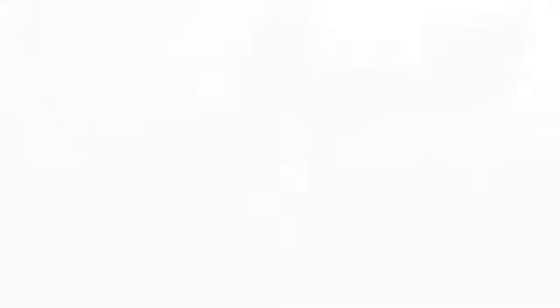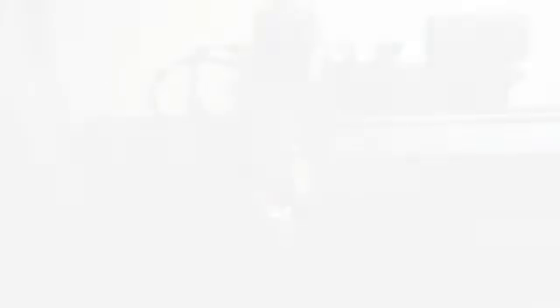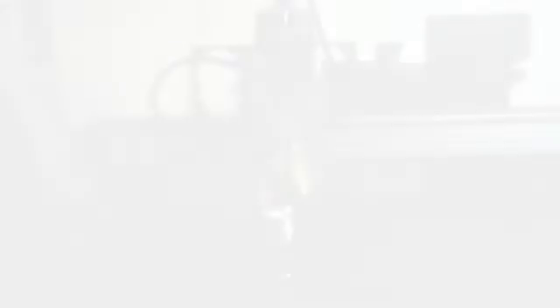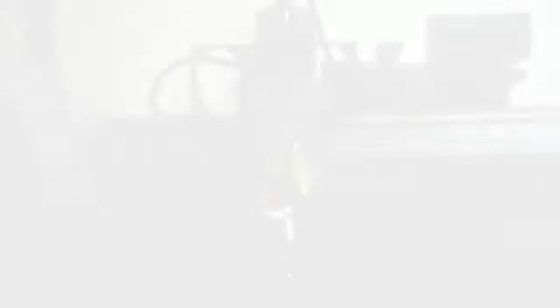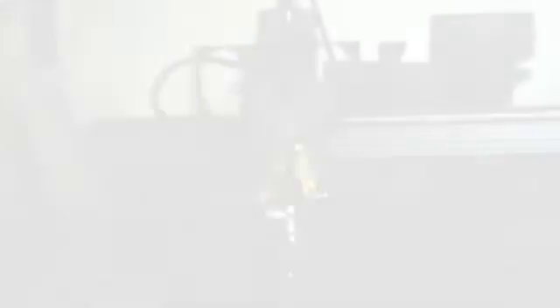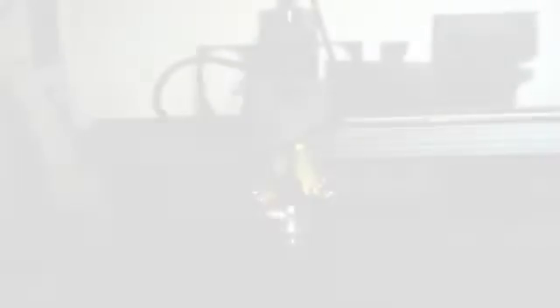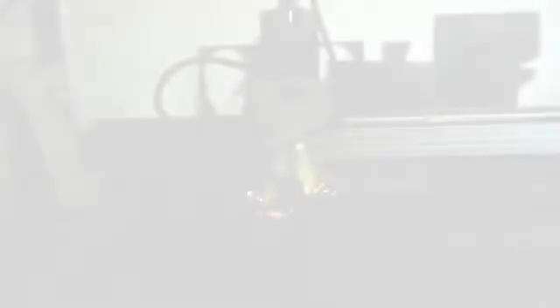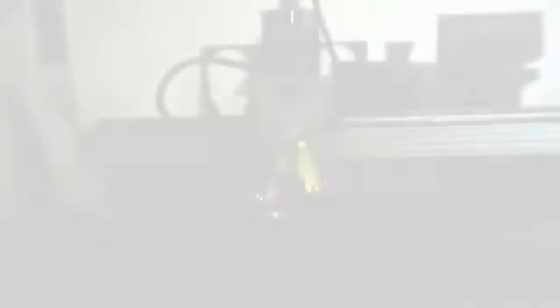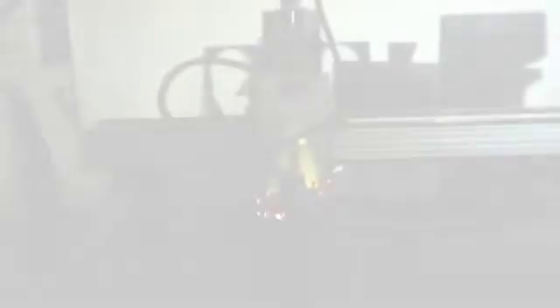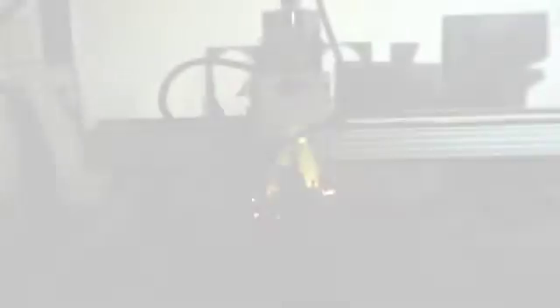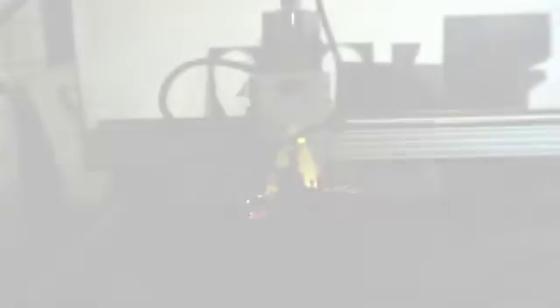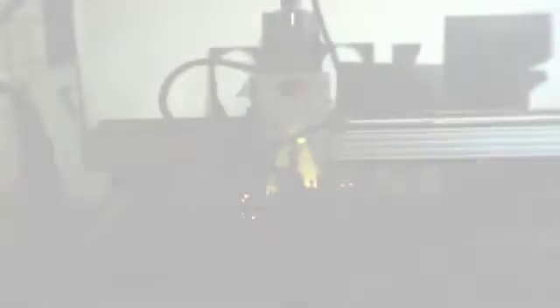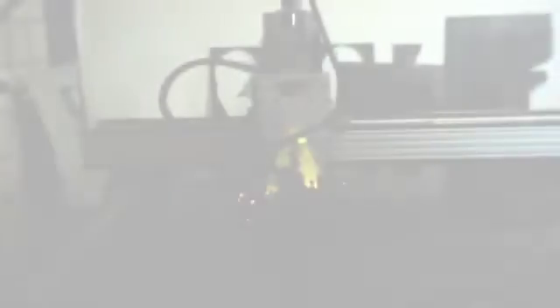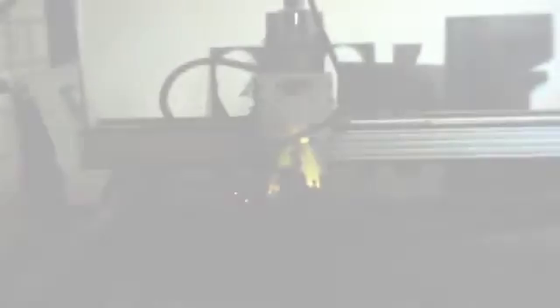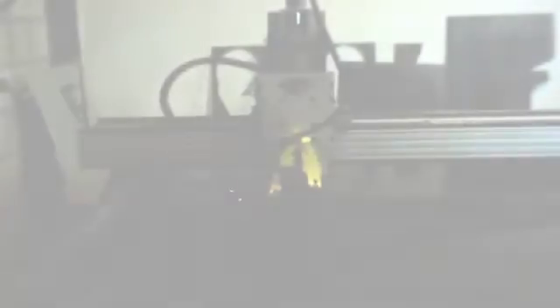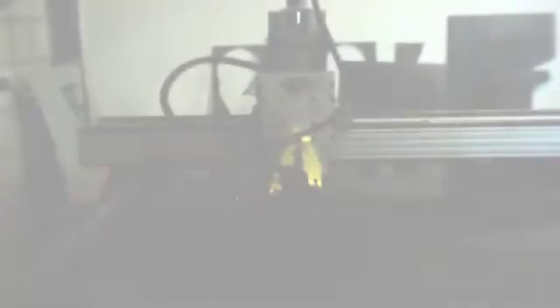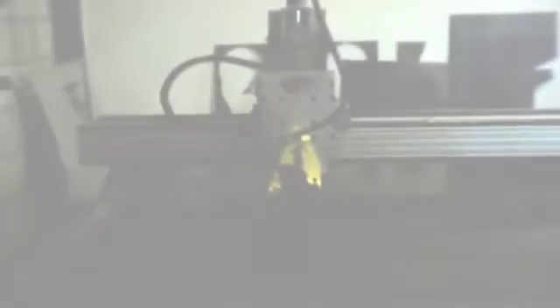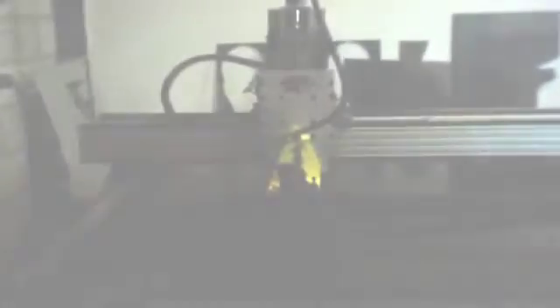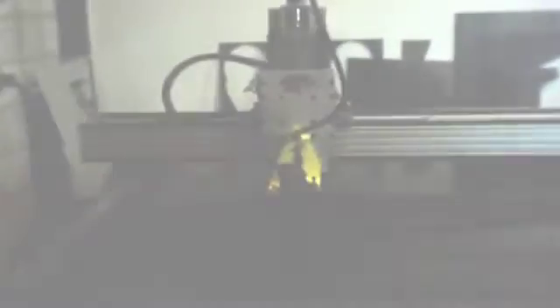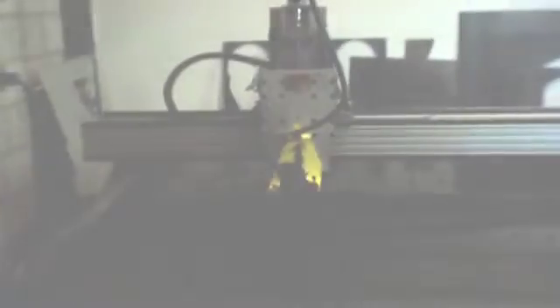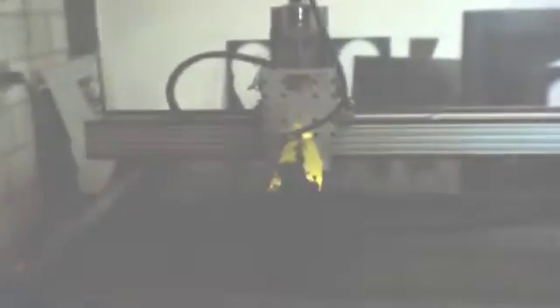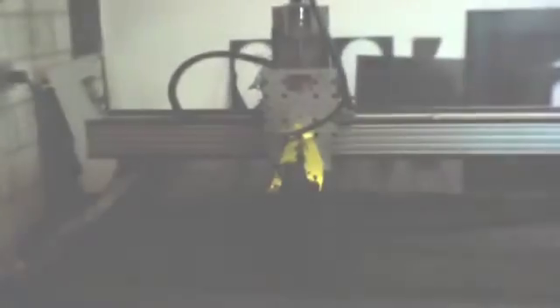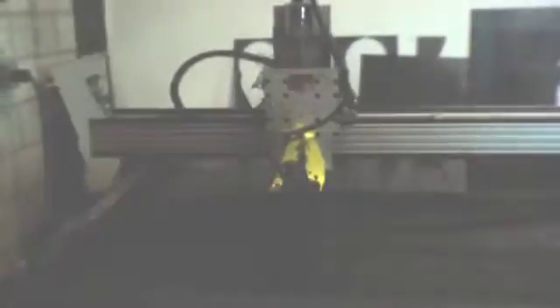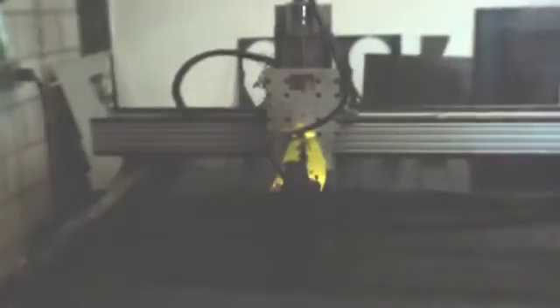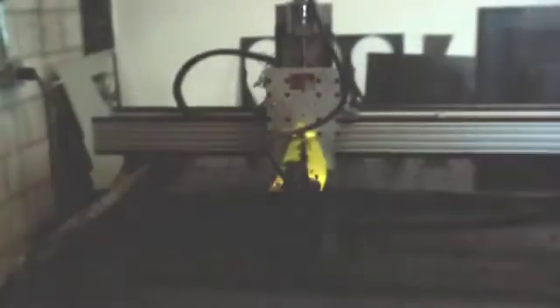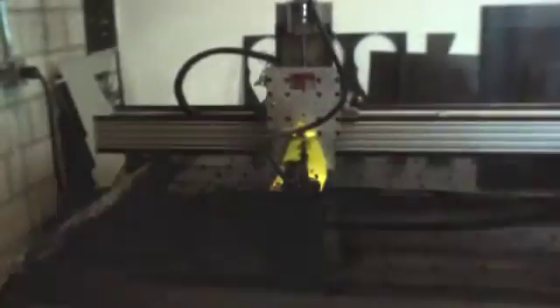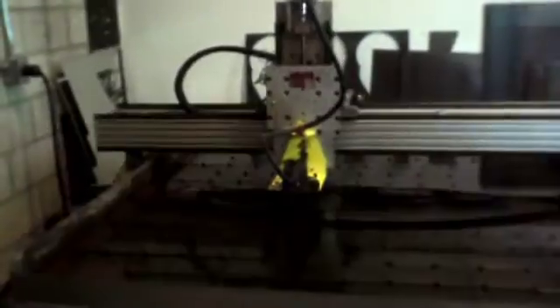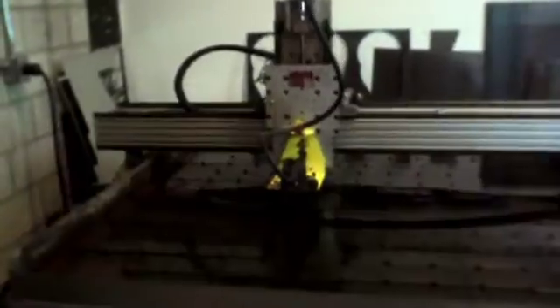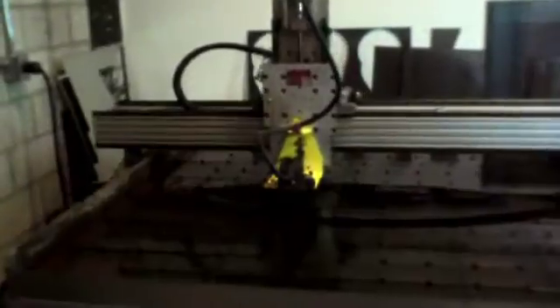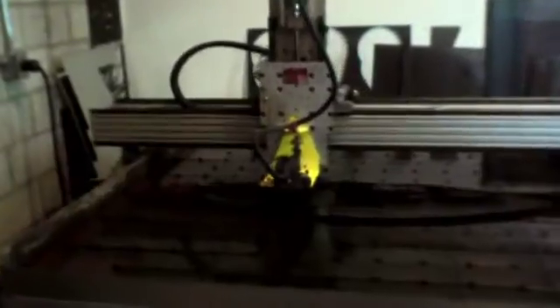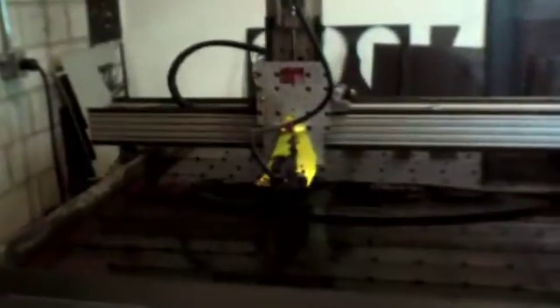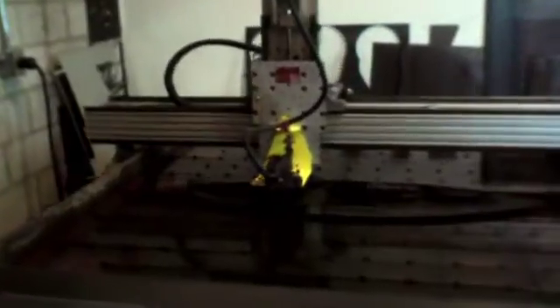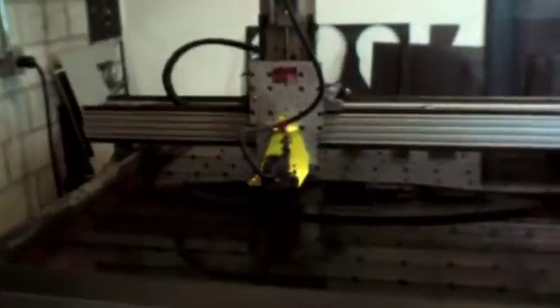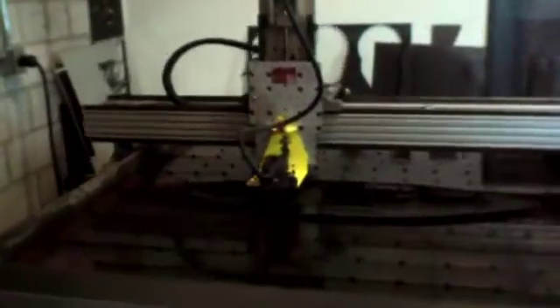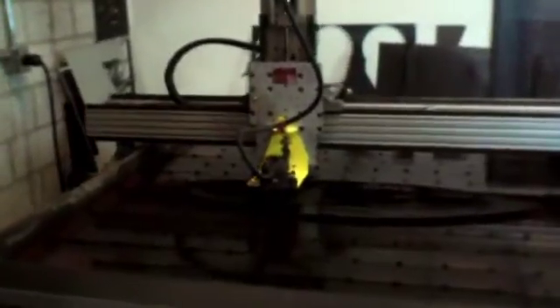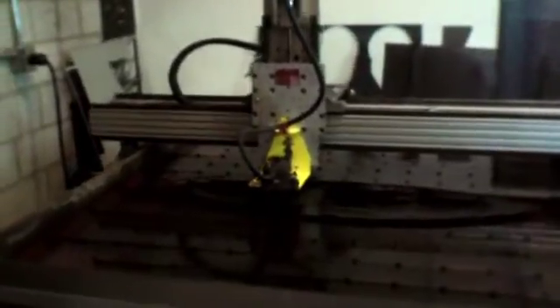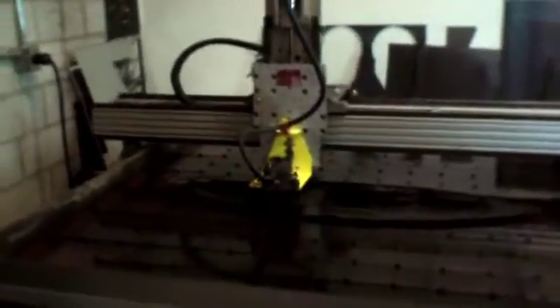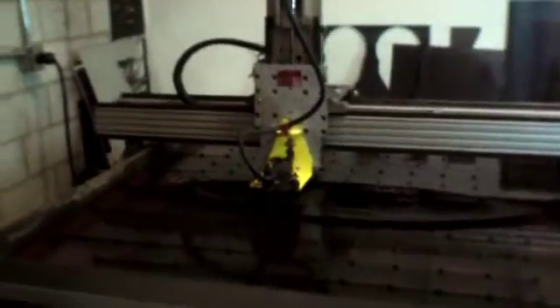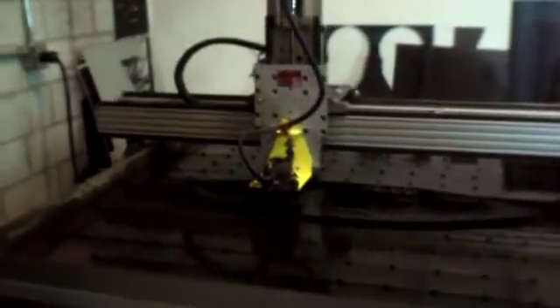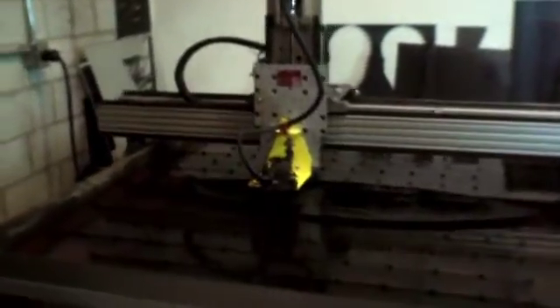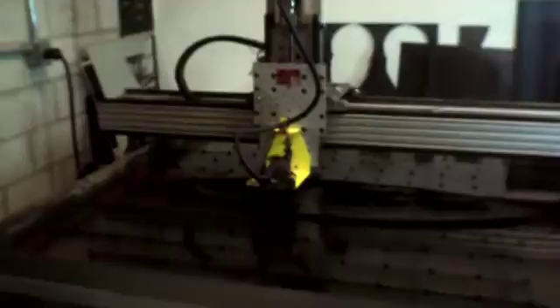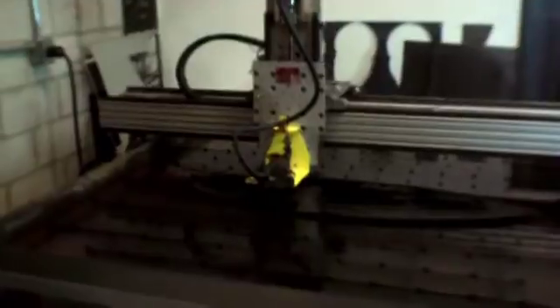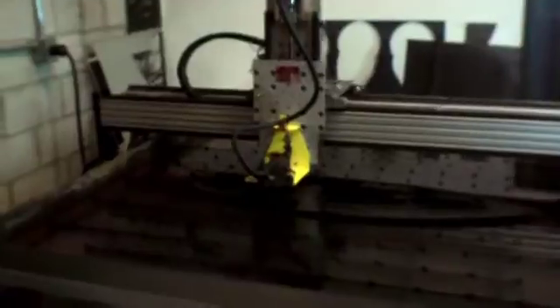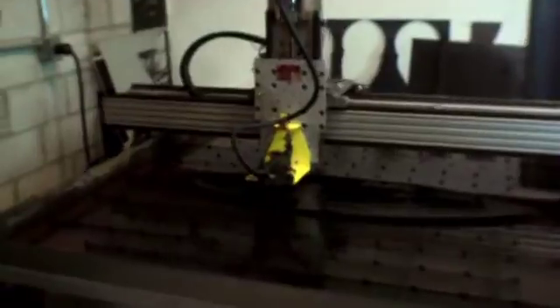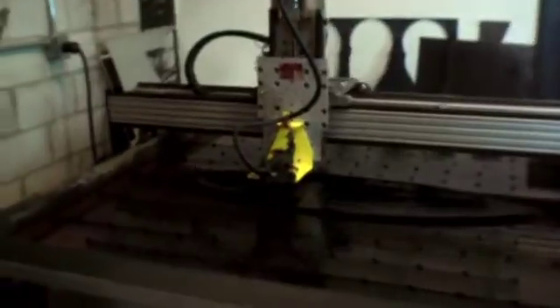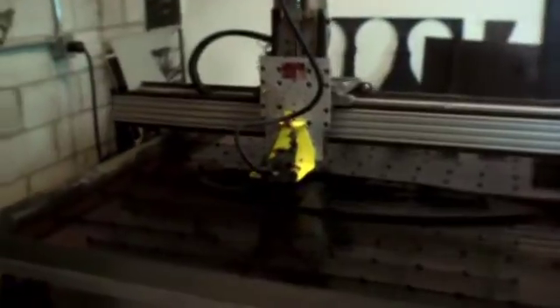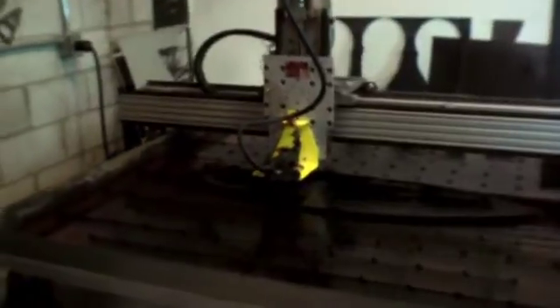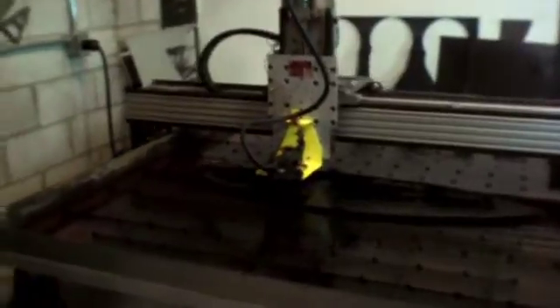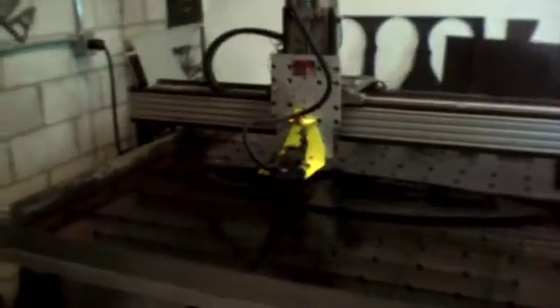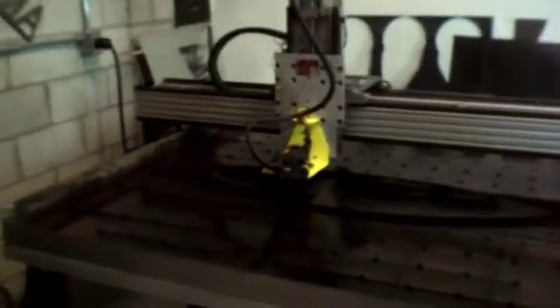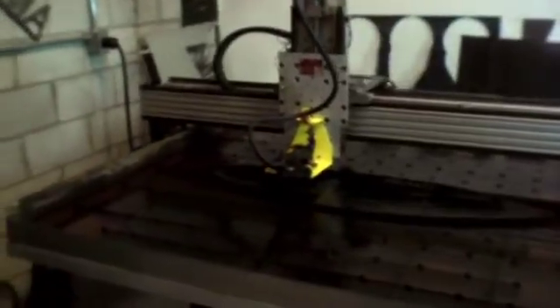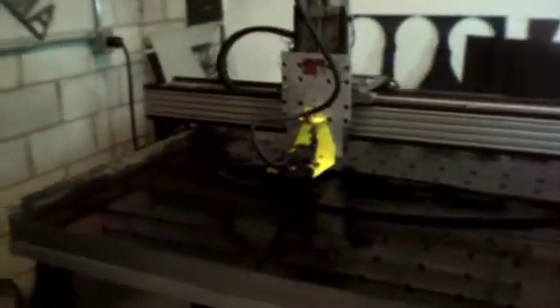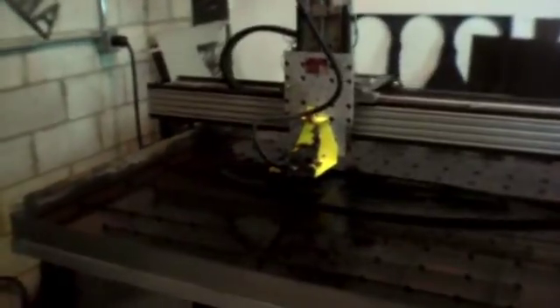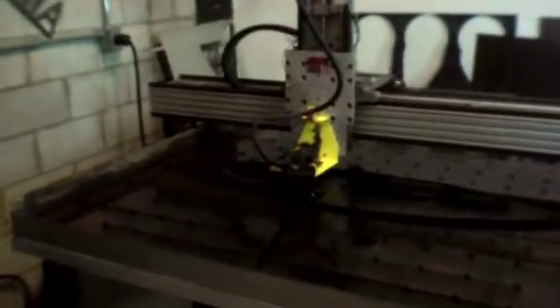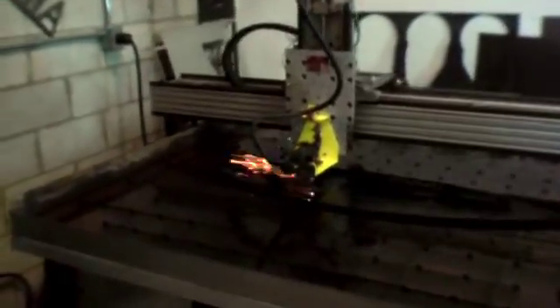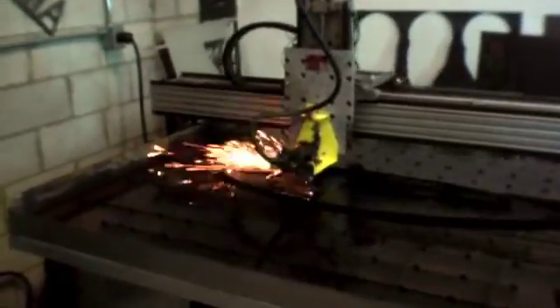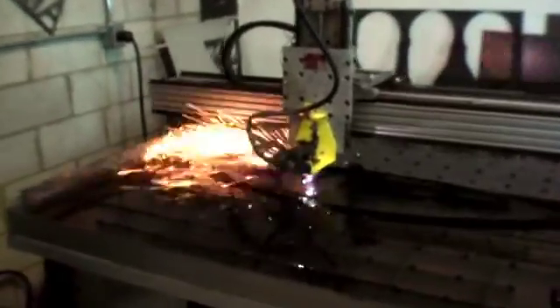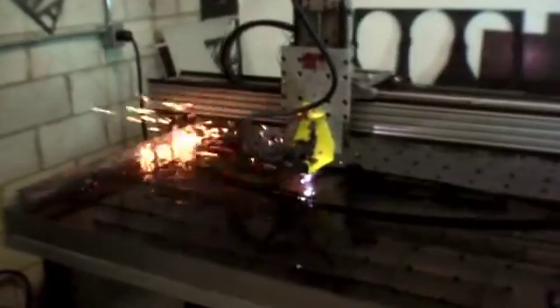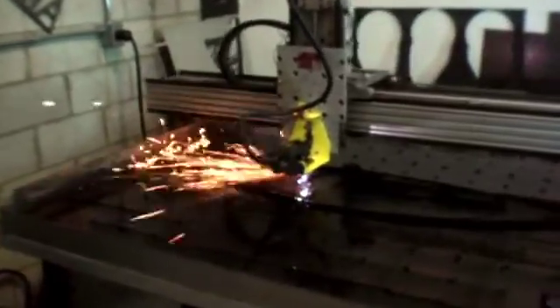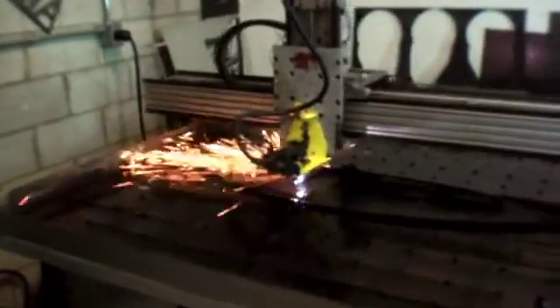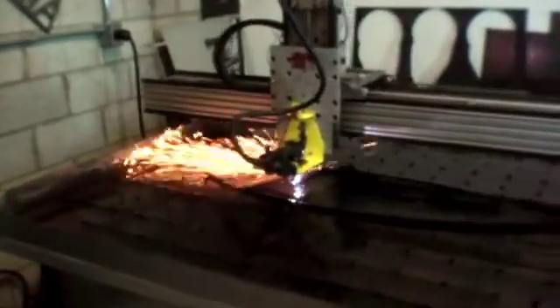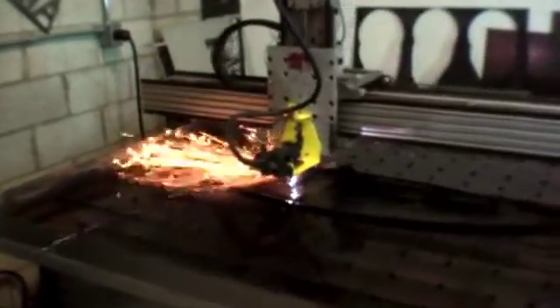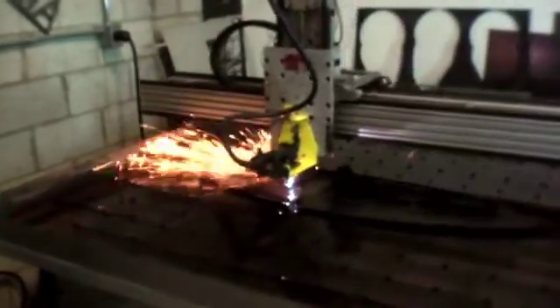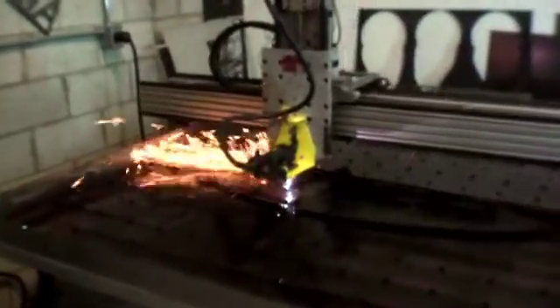The CNC Plasma Cutter — 45,000 degrees at 18 times the speed of sound.